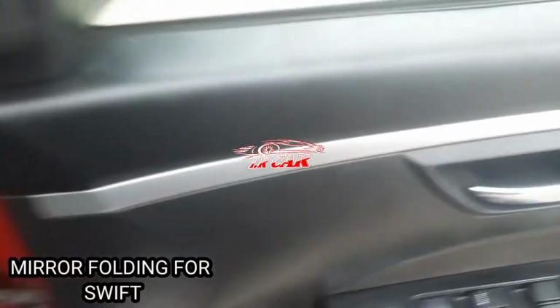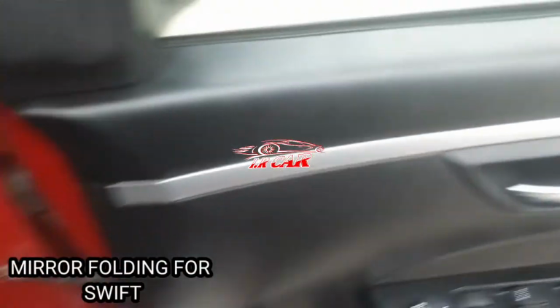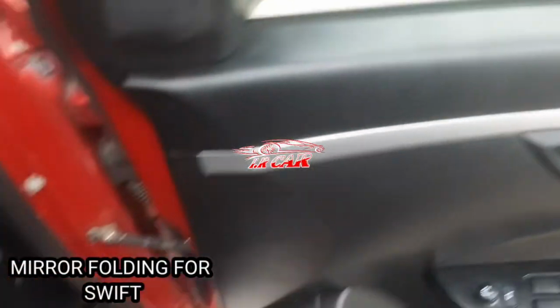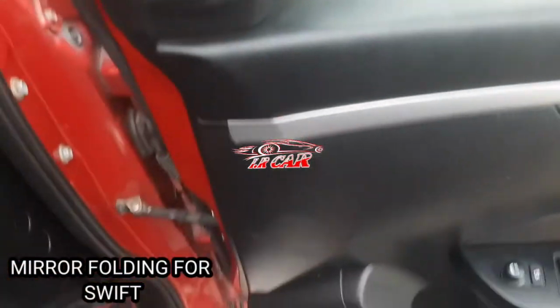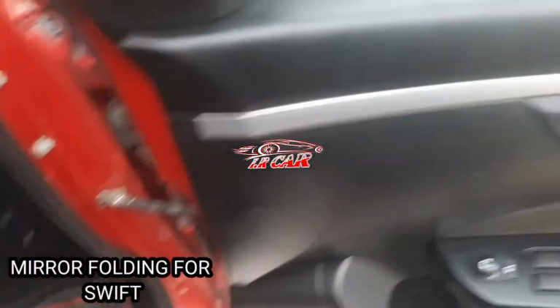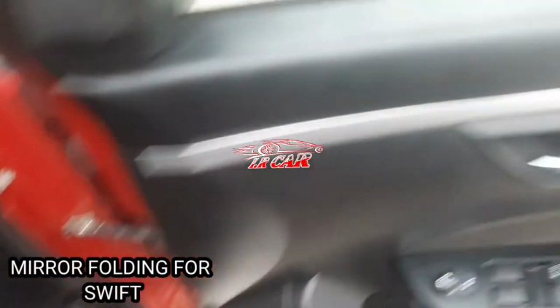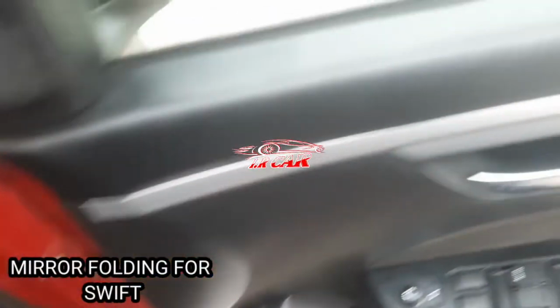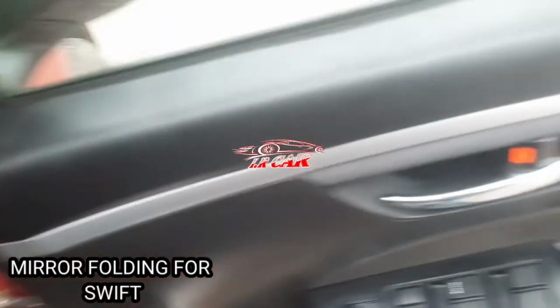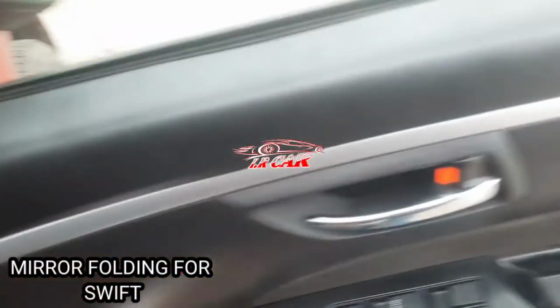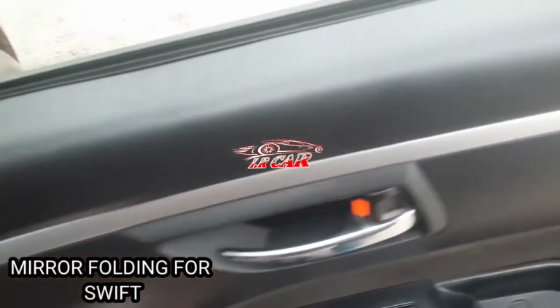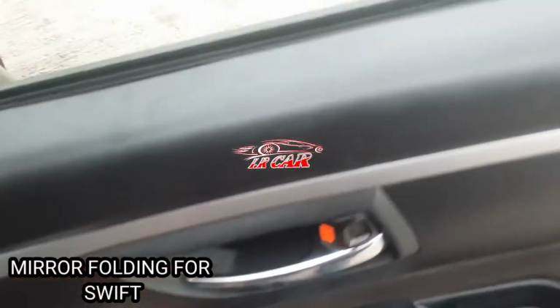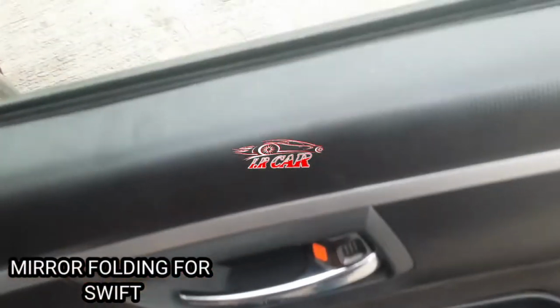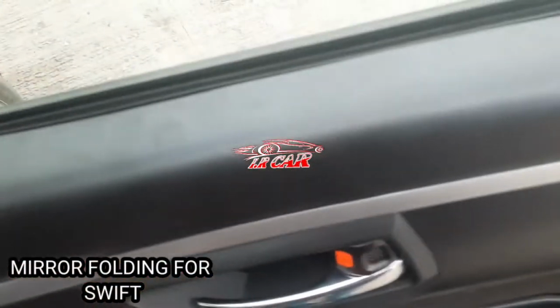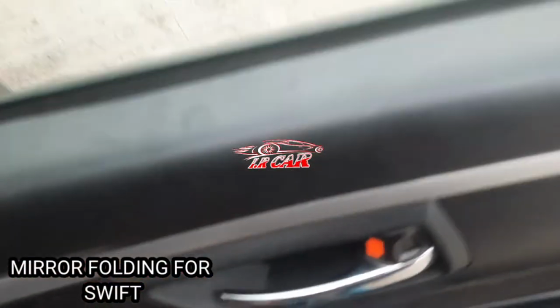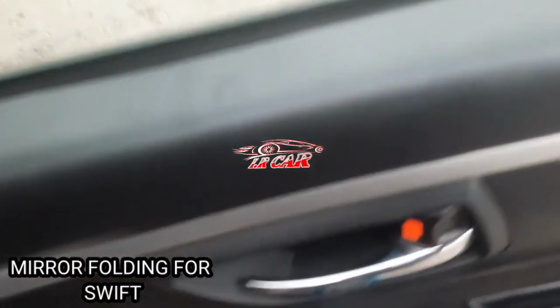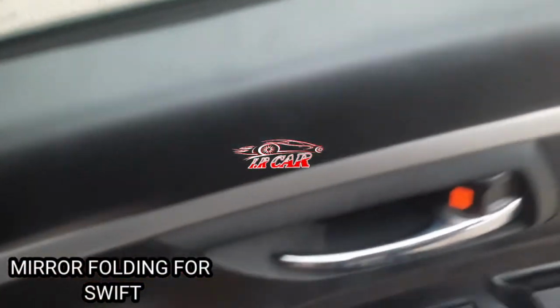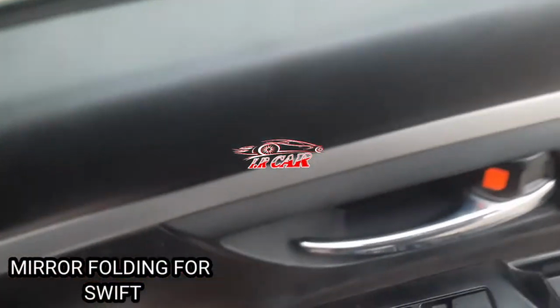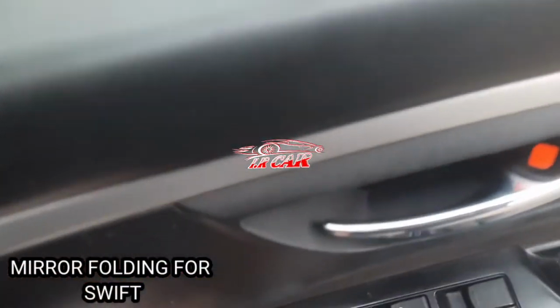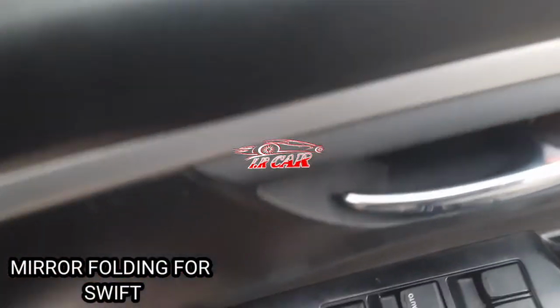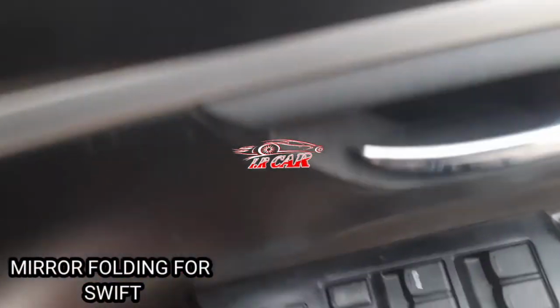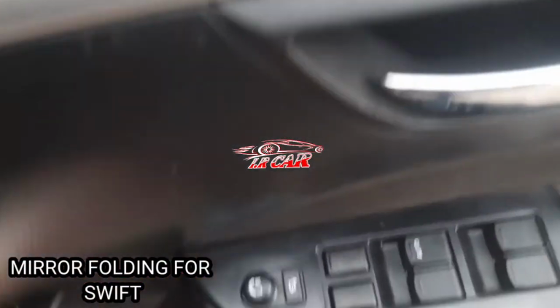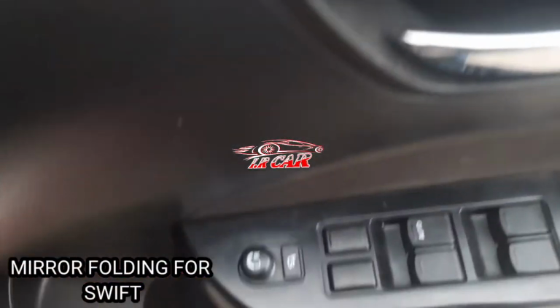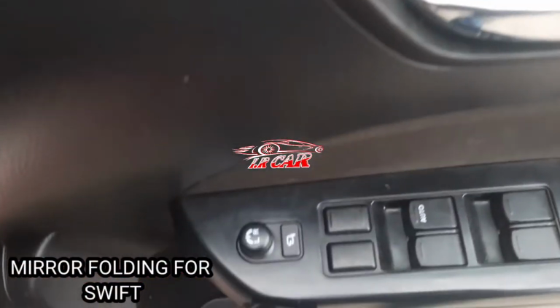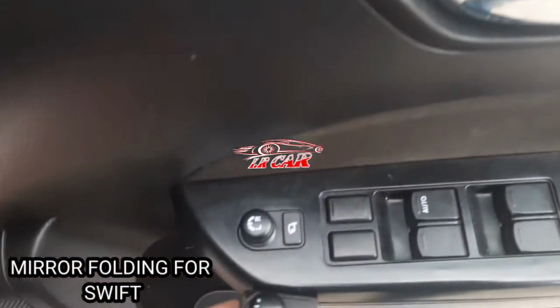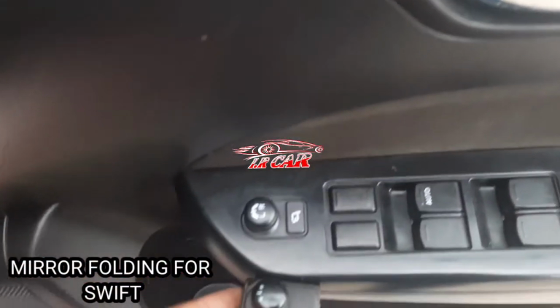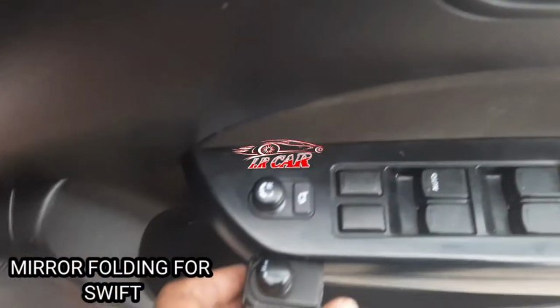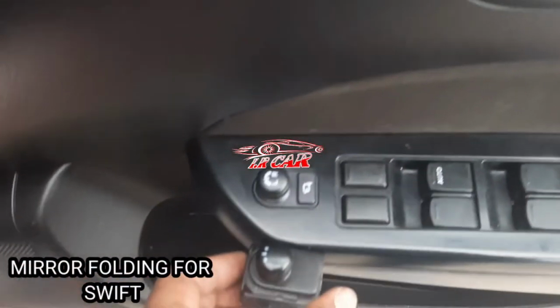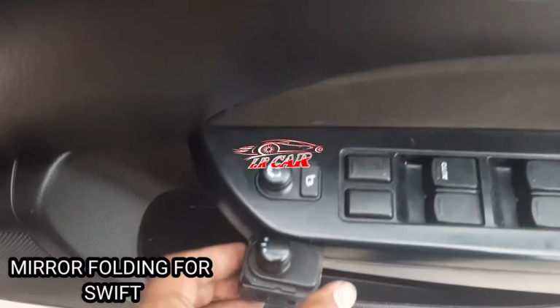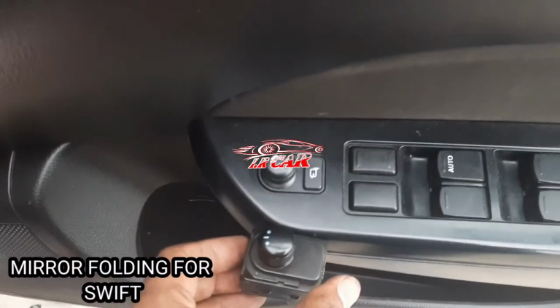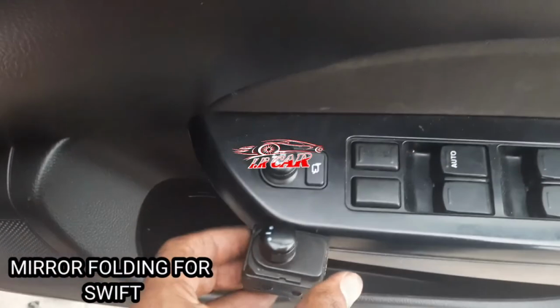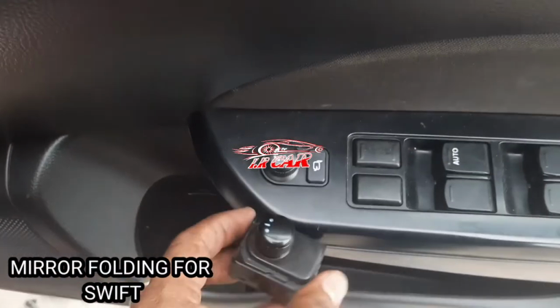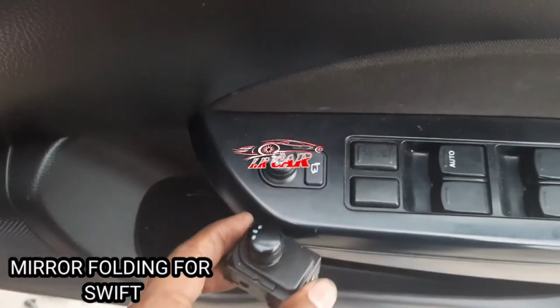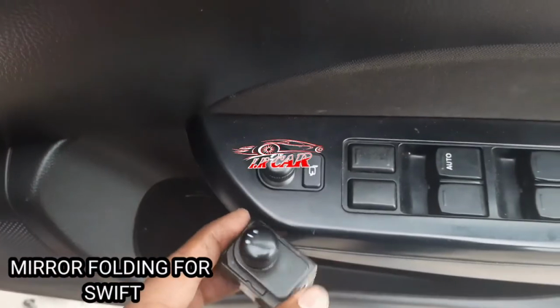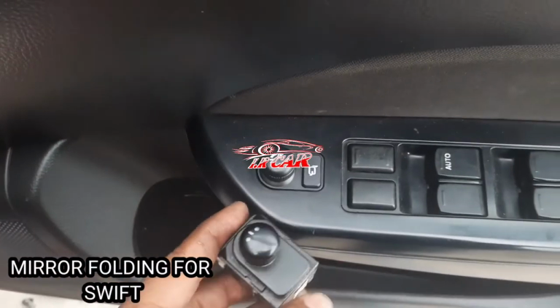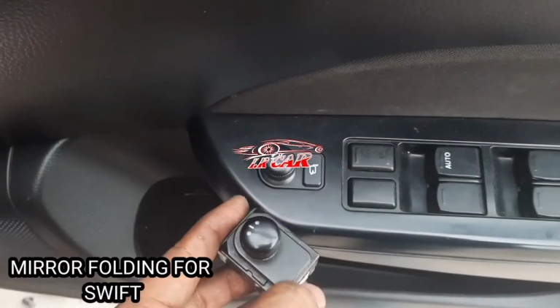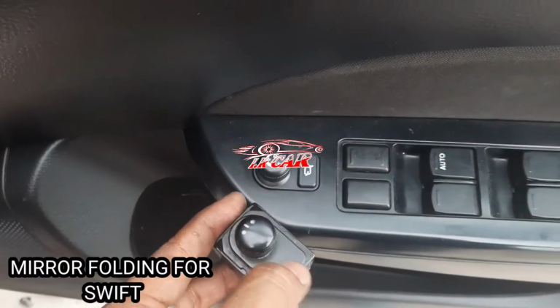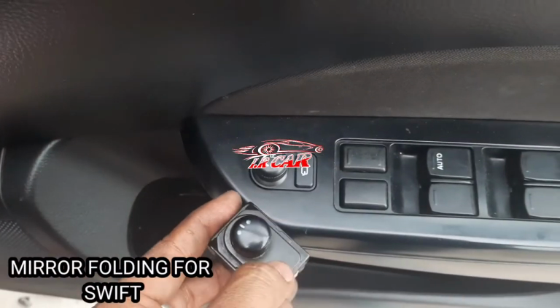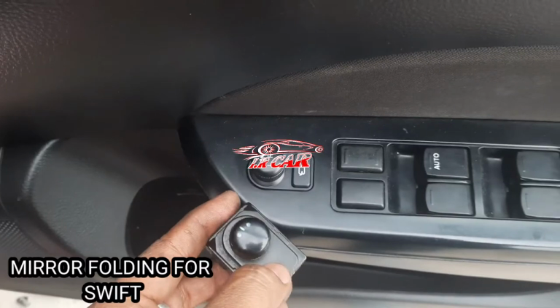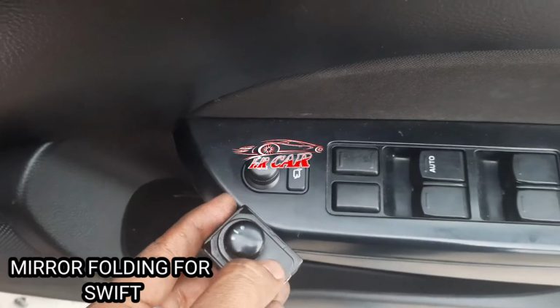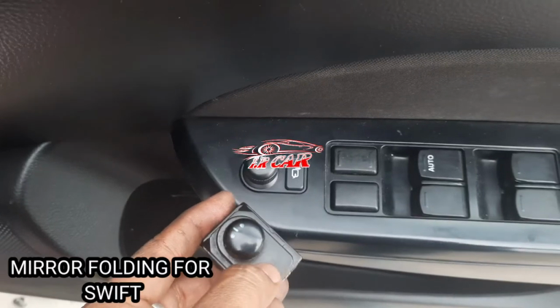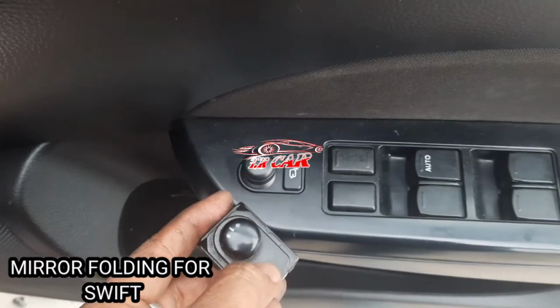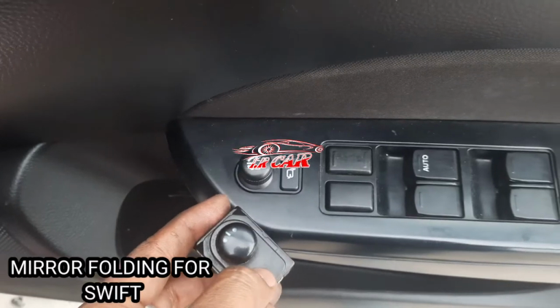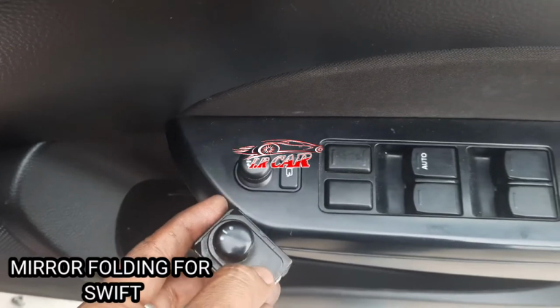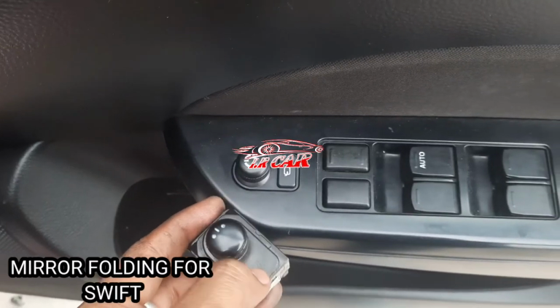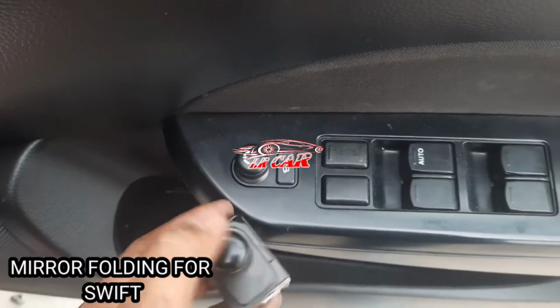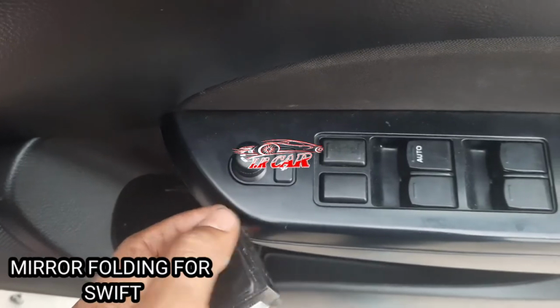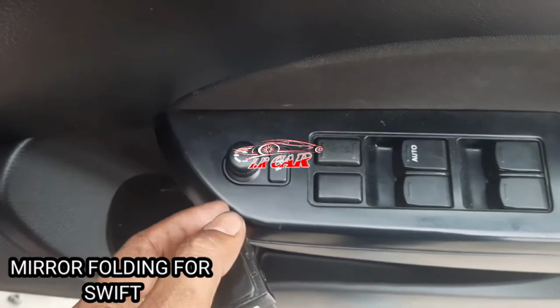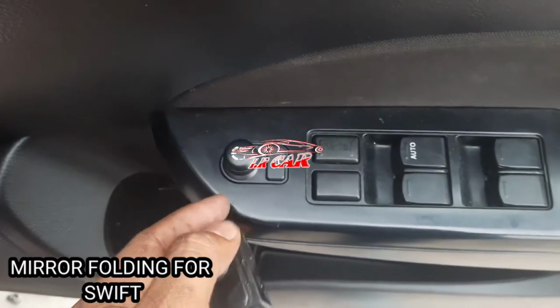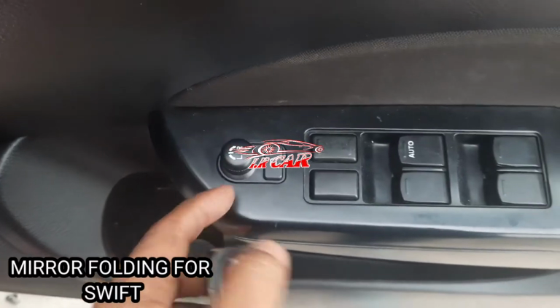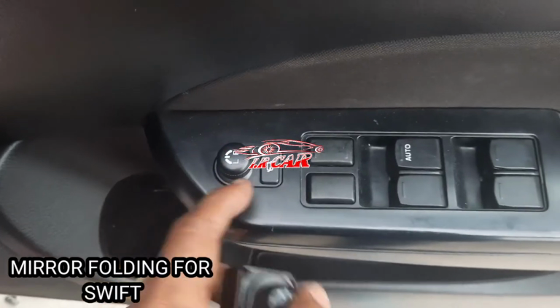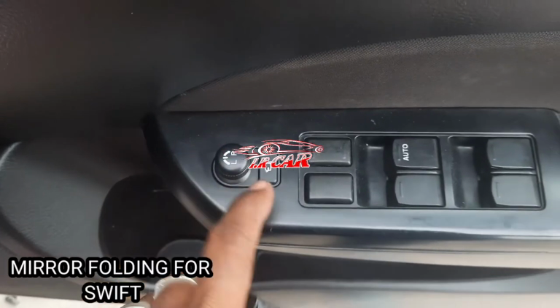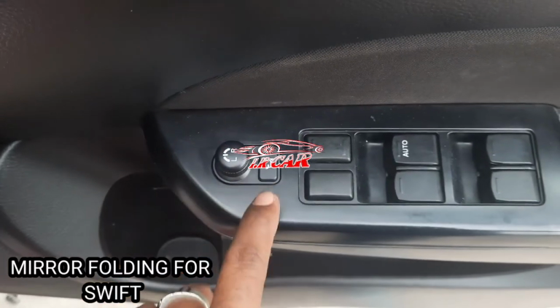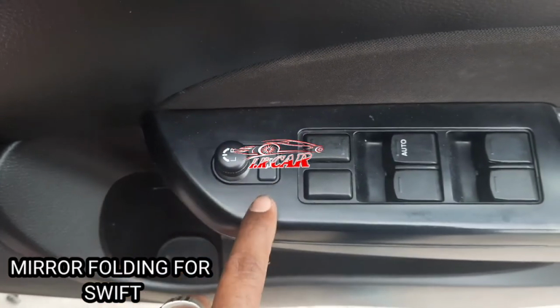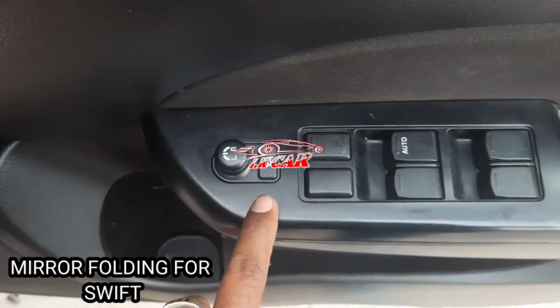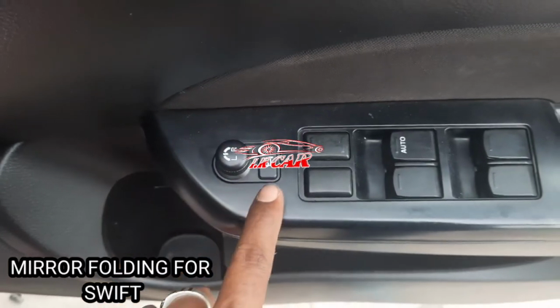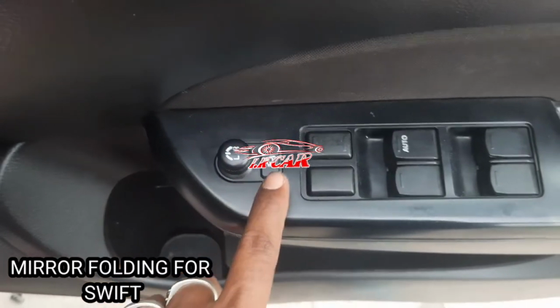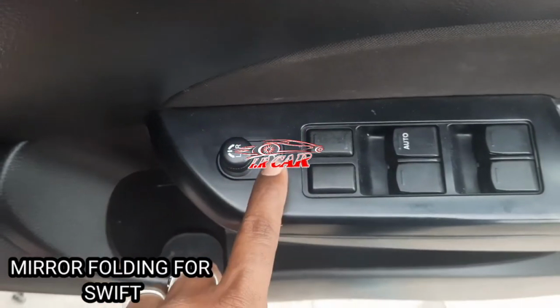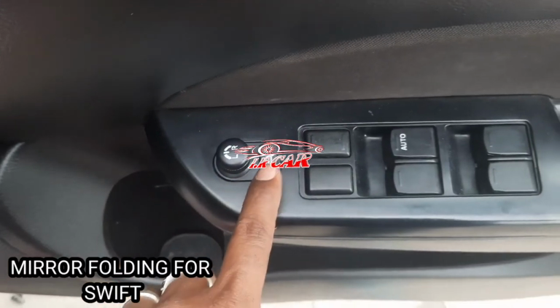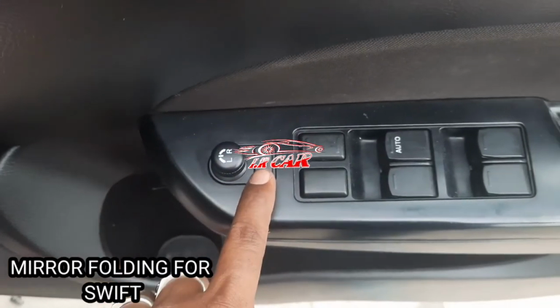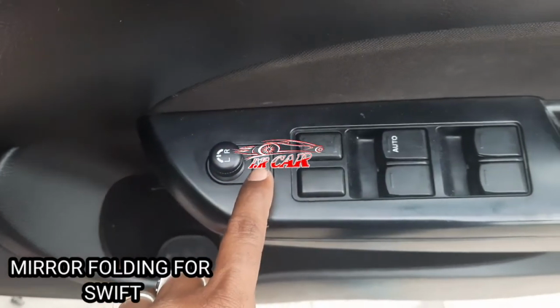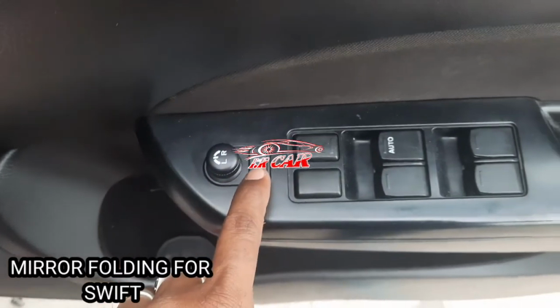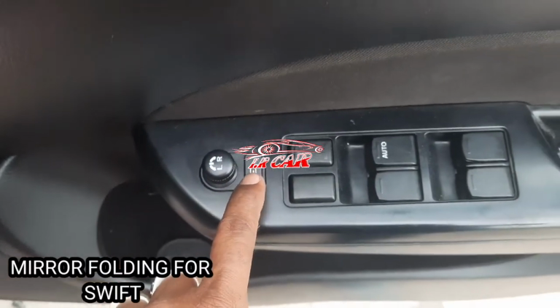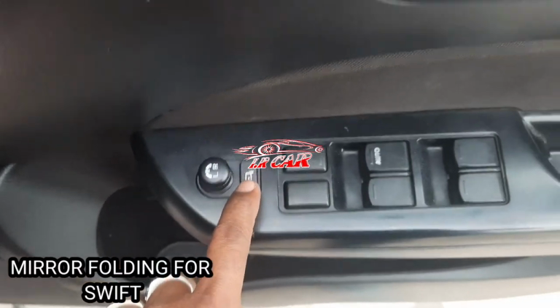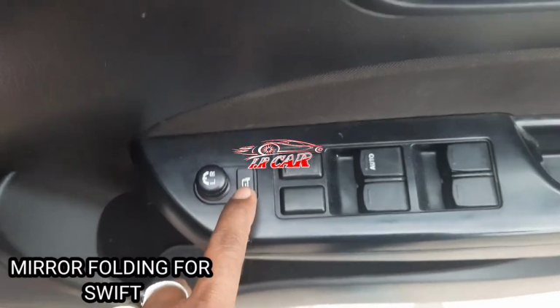Mirror upgrade for shift. This is for the basic model — no adjustmenting. This is for folding.